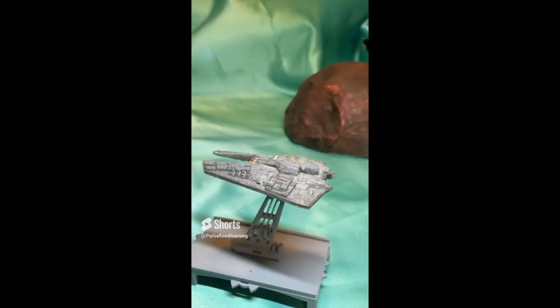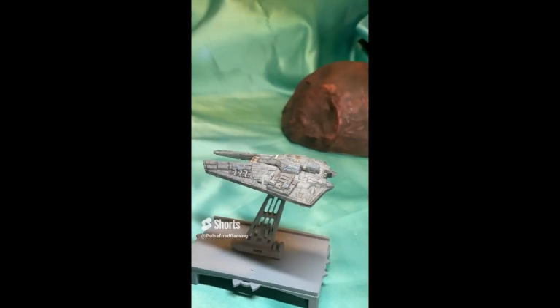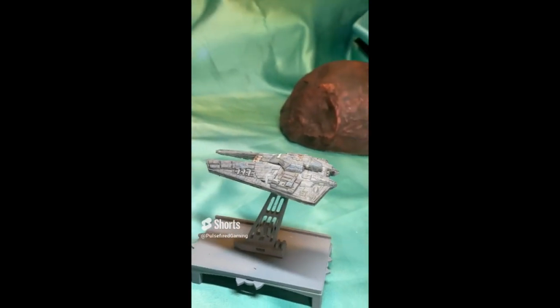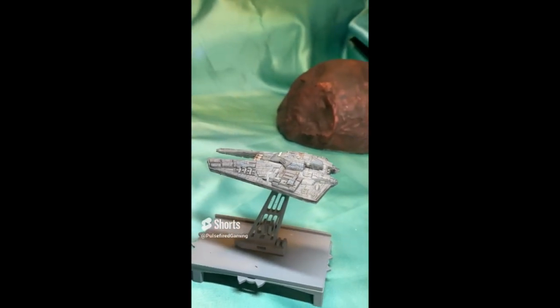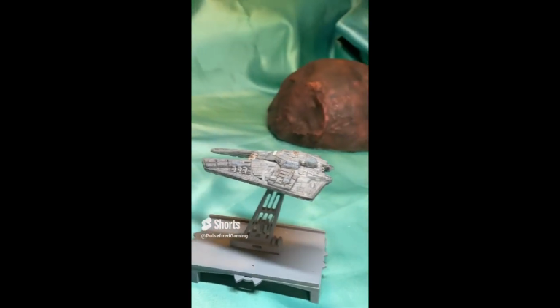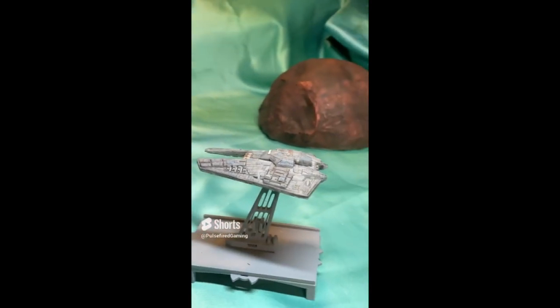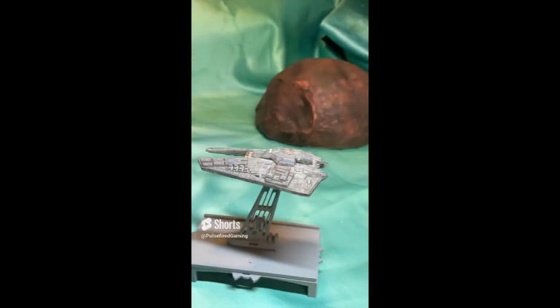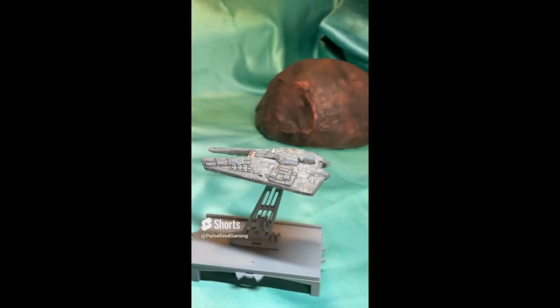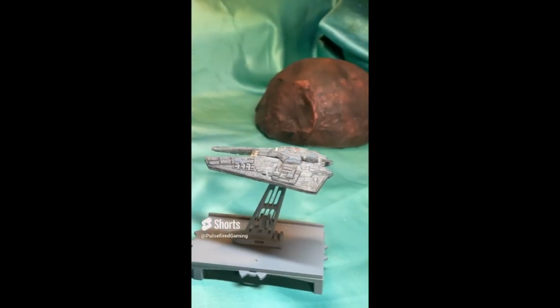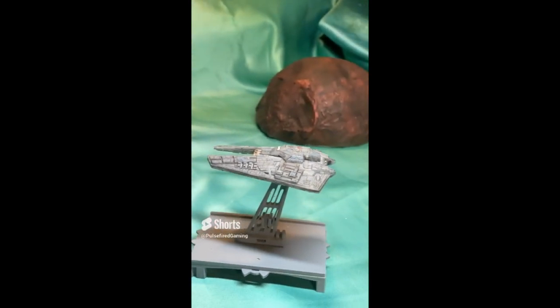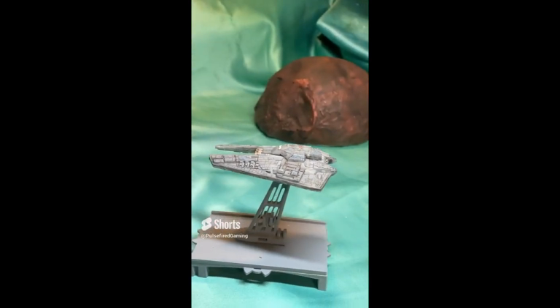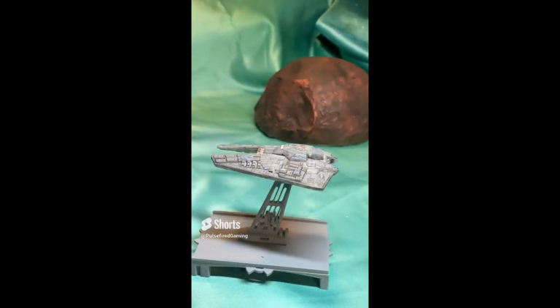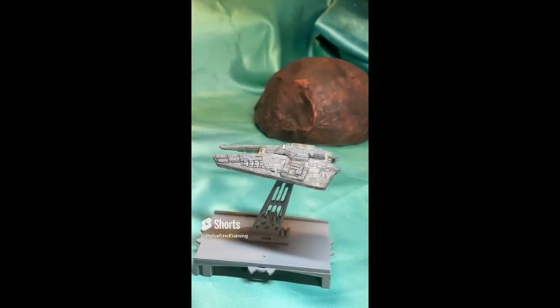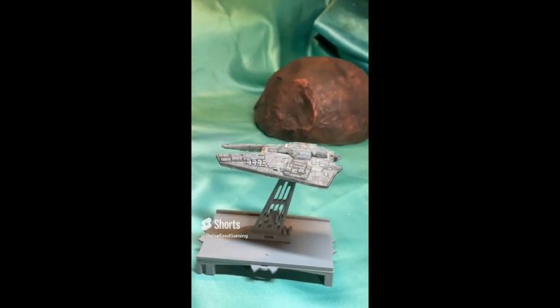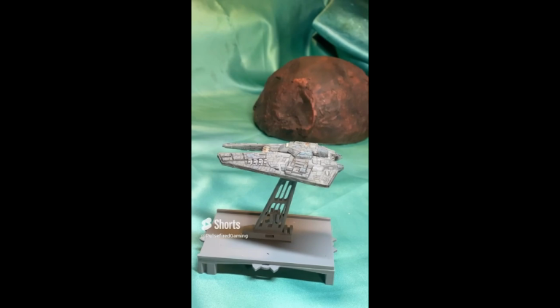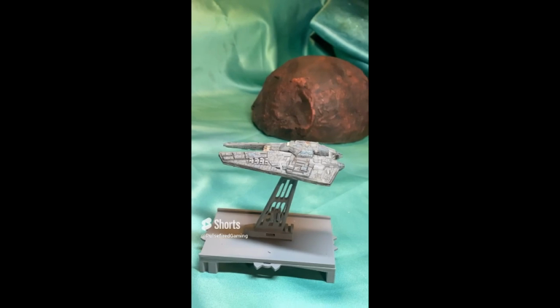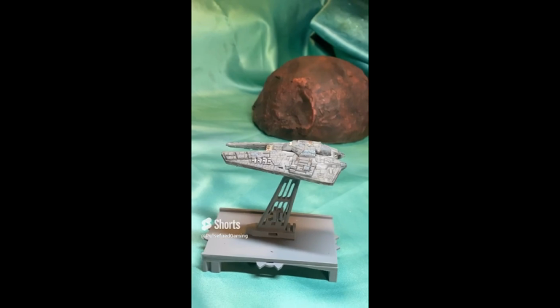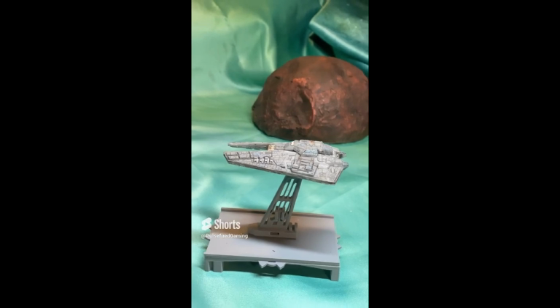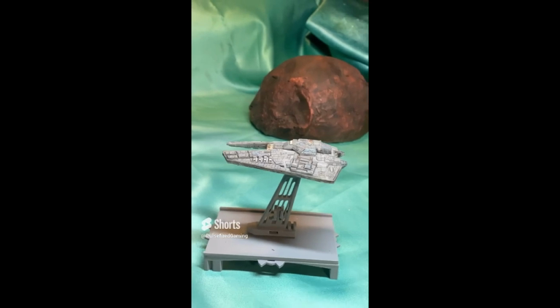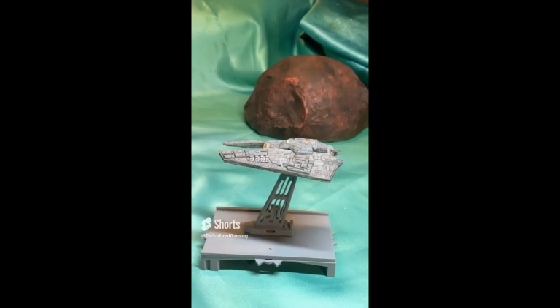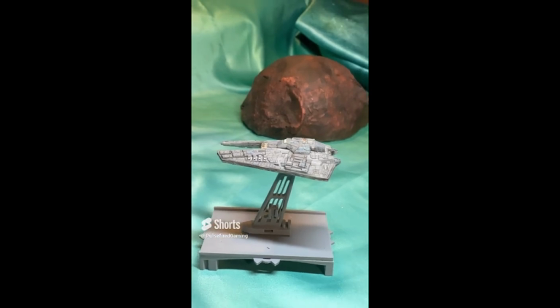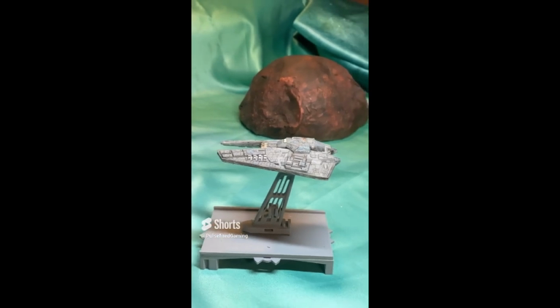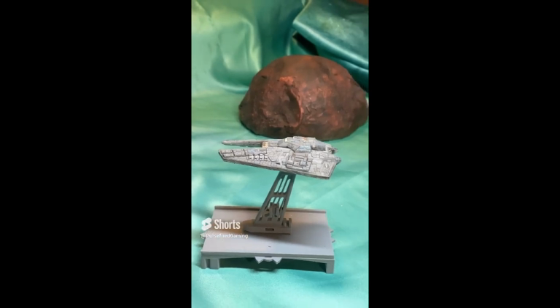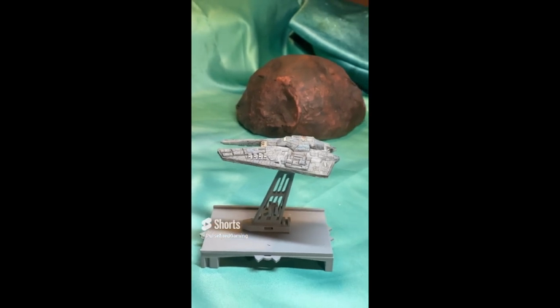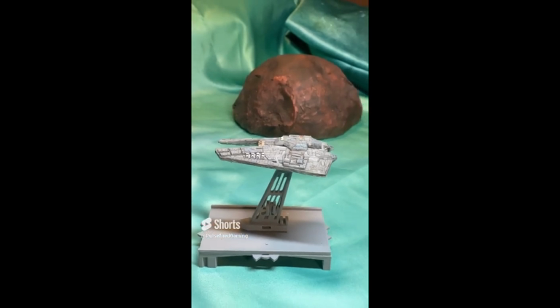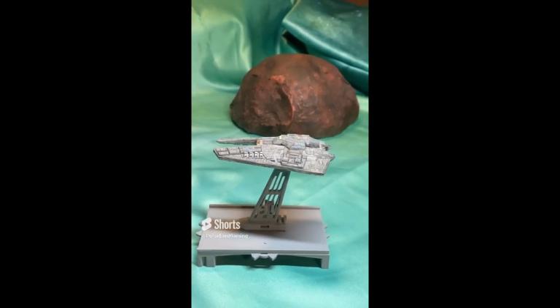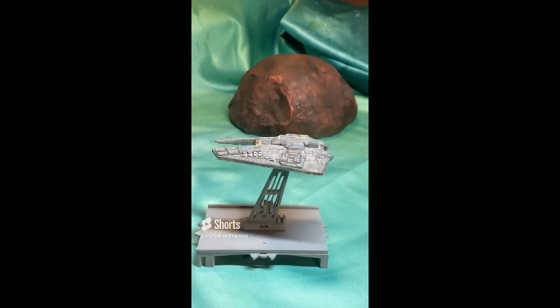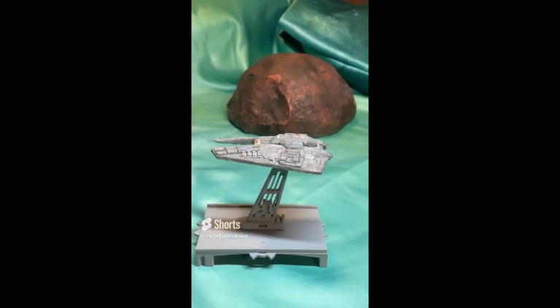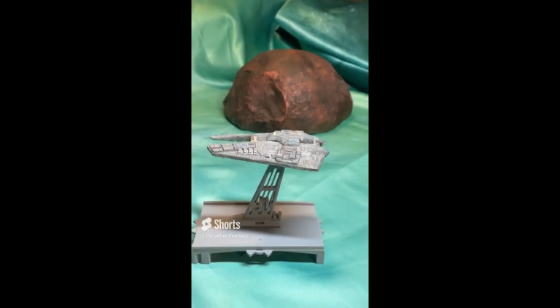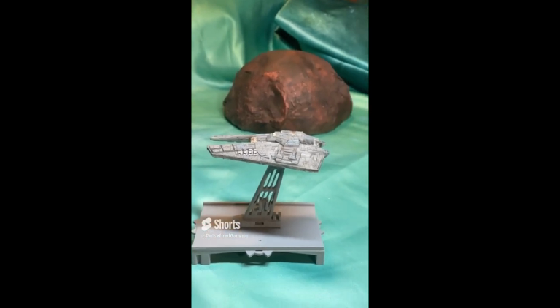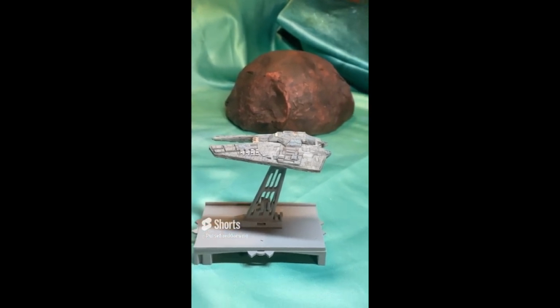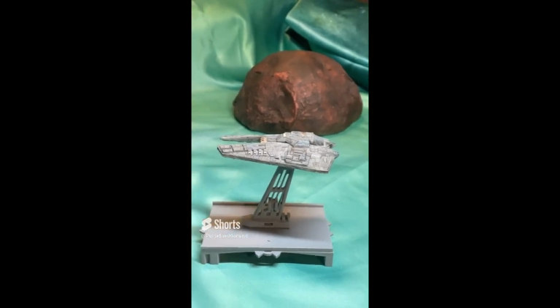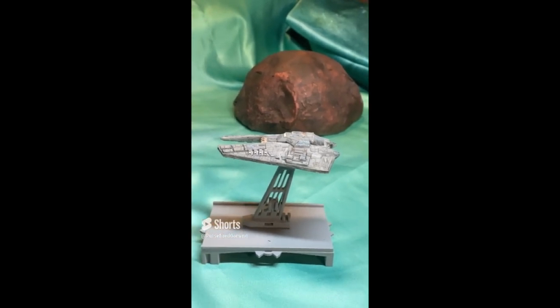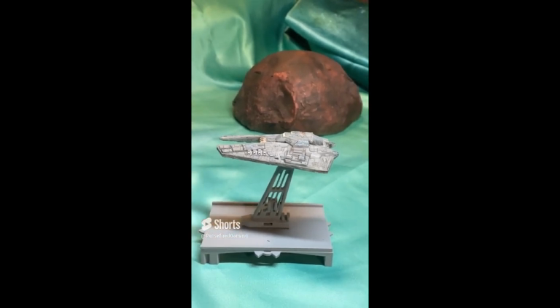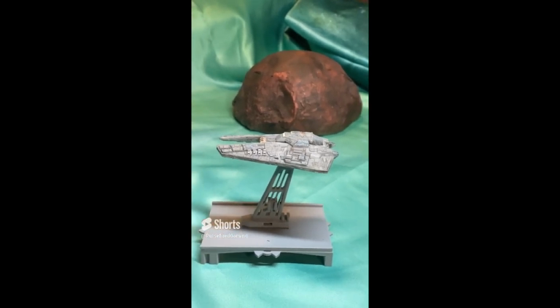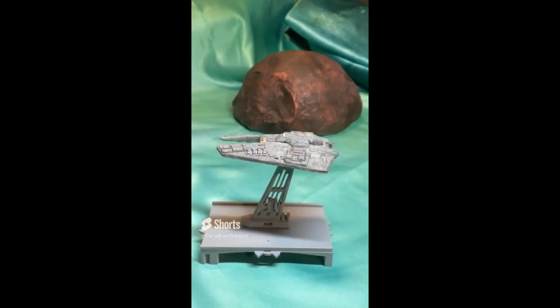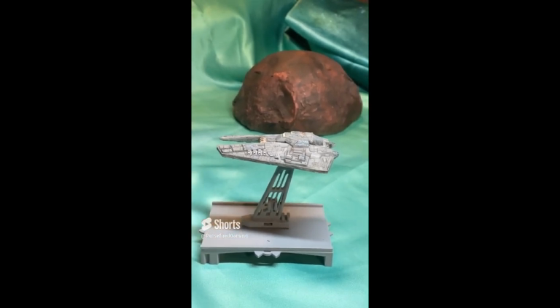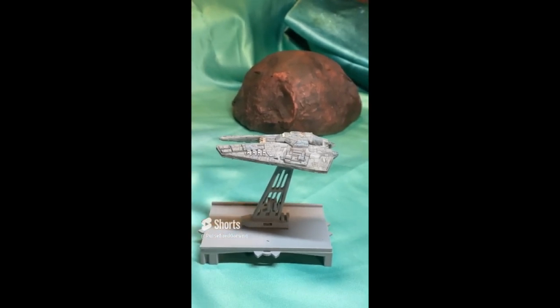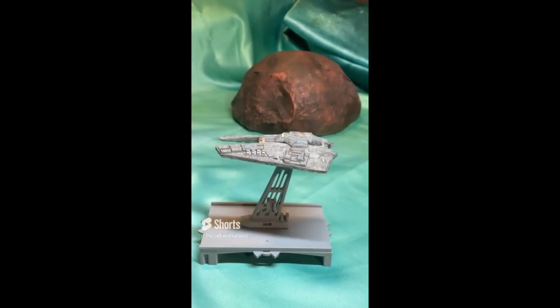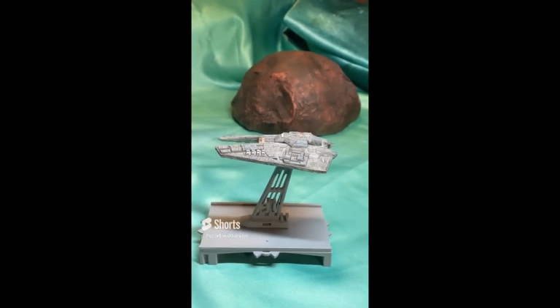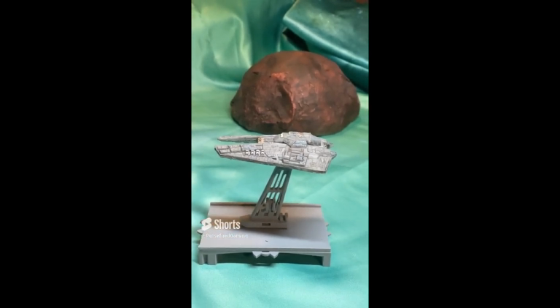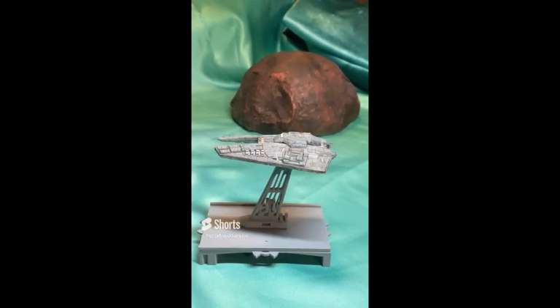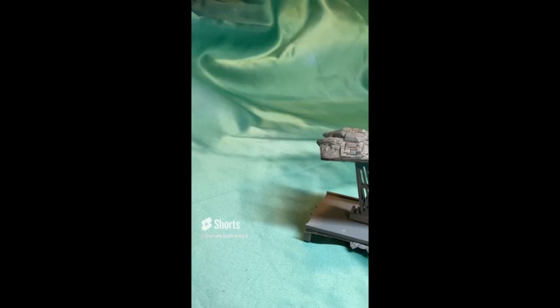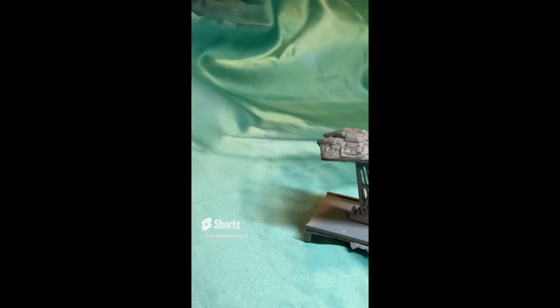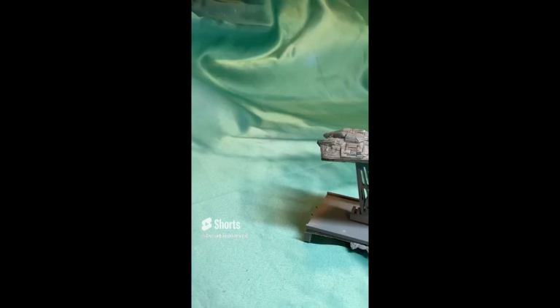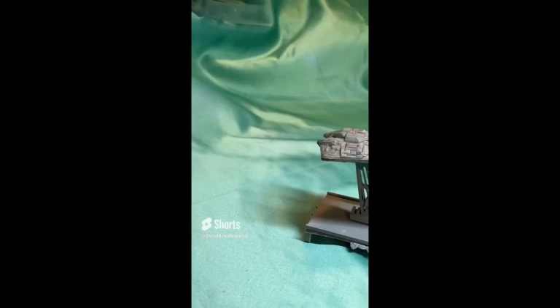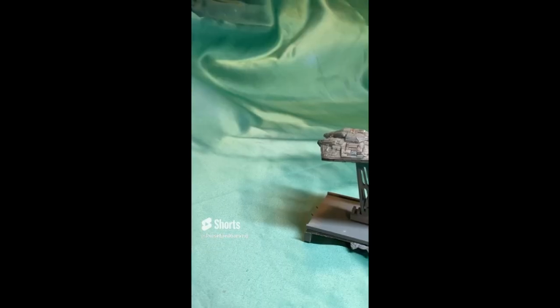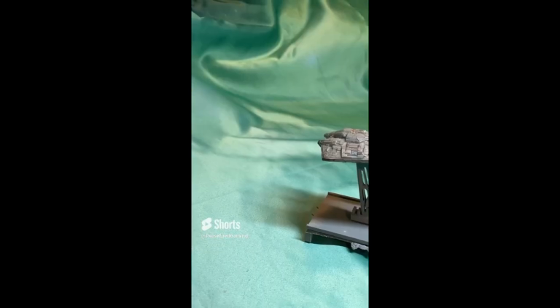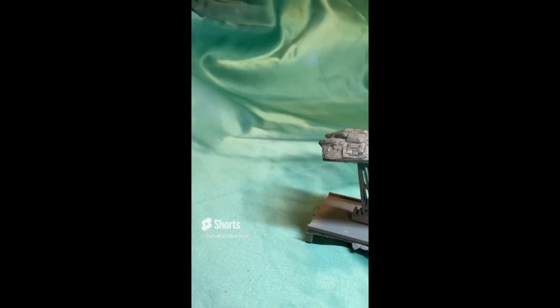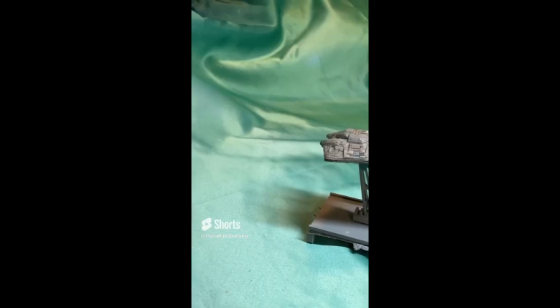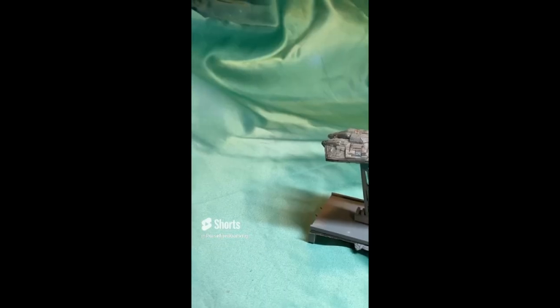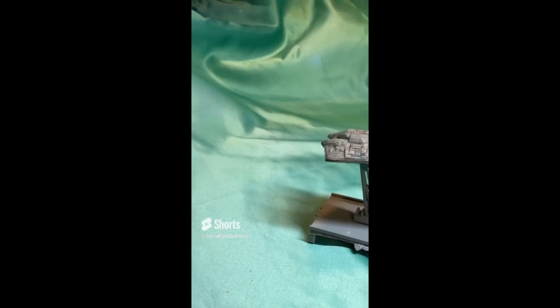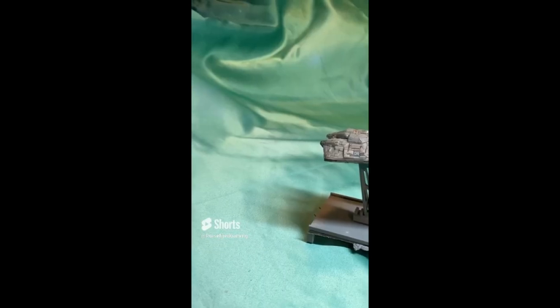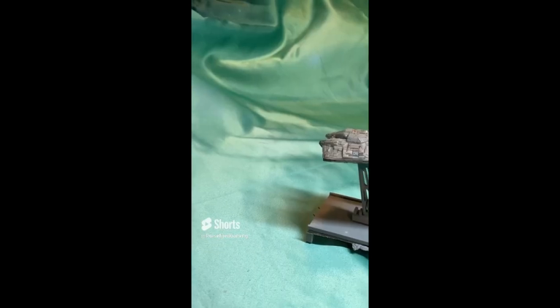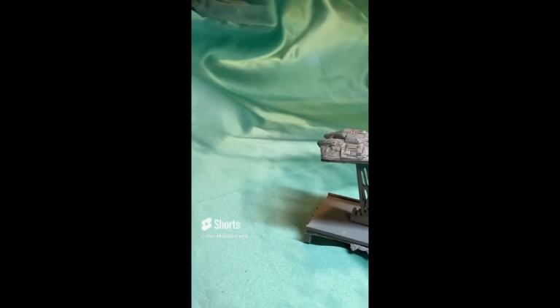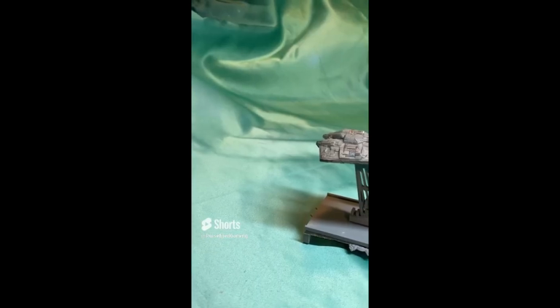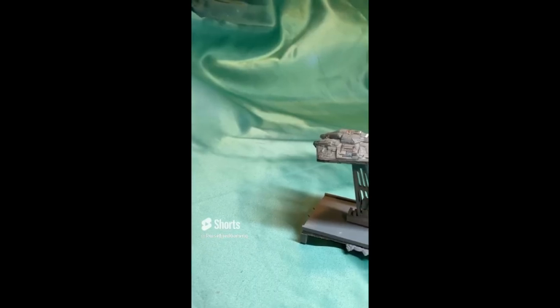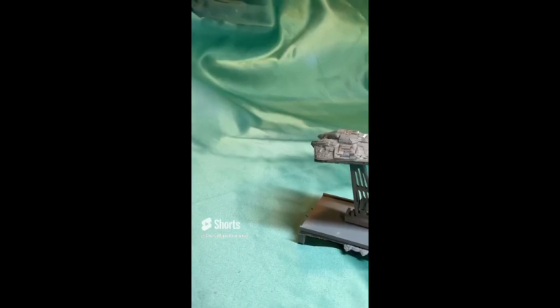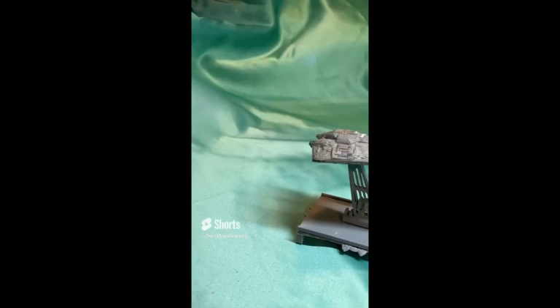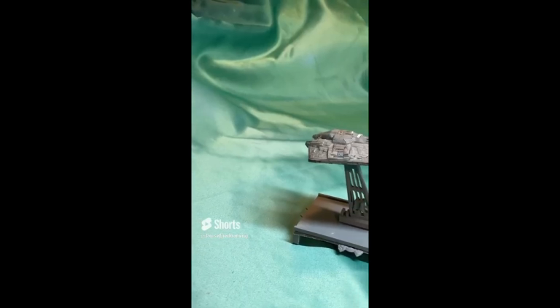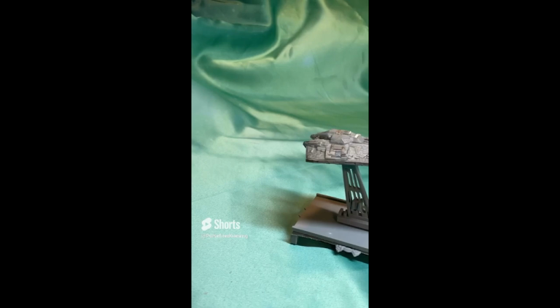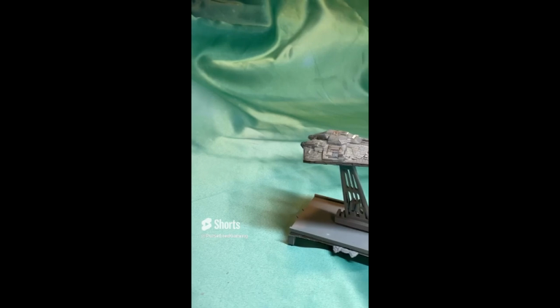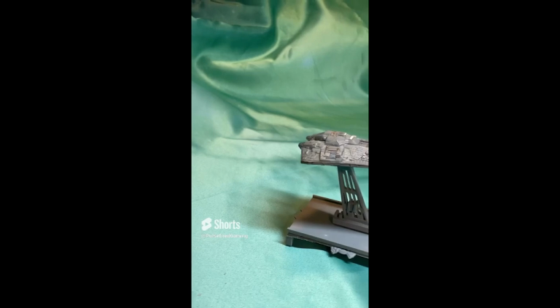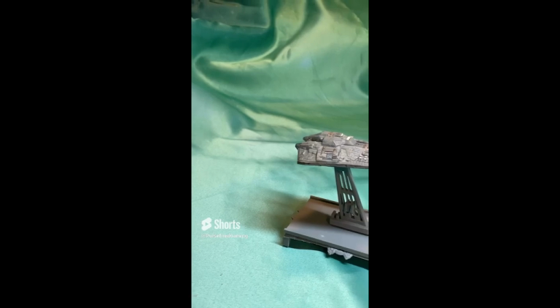A bit of a glass cannon — if the Broadside took damage, its light armor would not put up too much of a defense before the ship was destroyed.